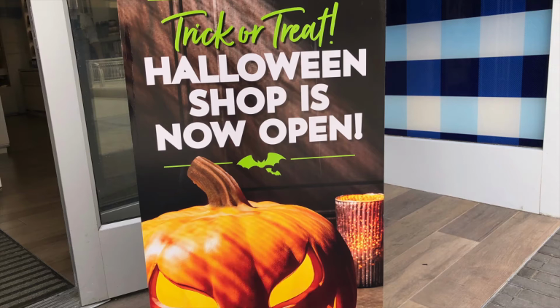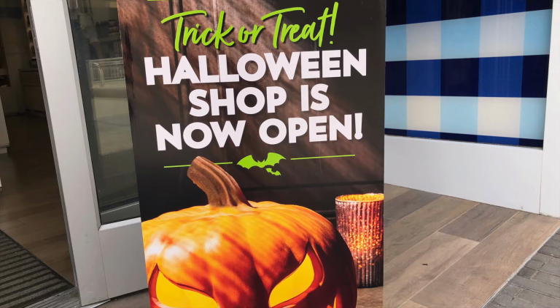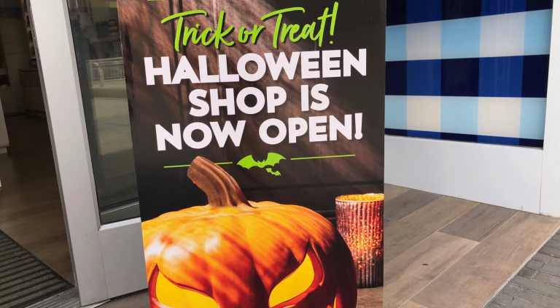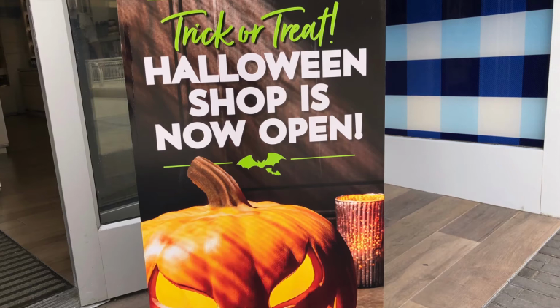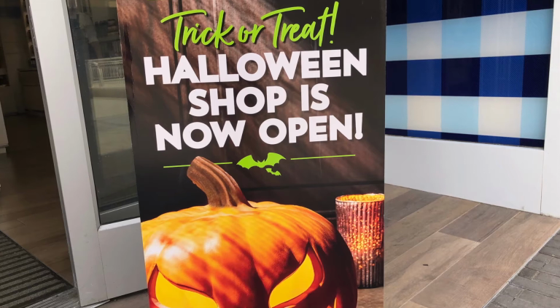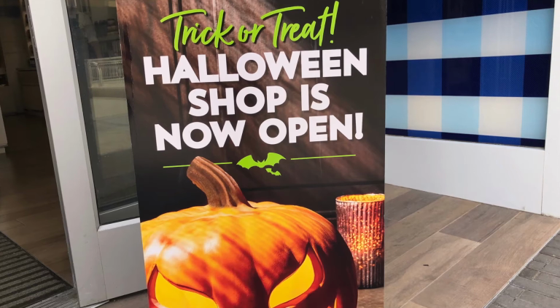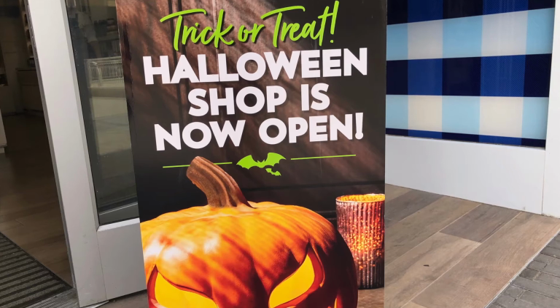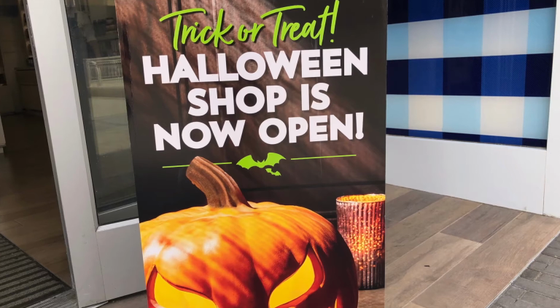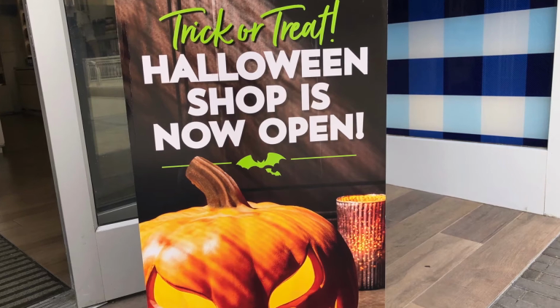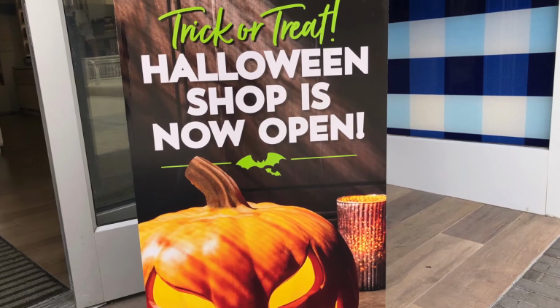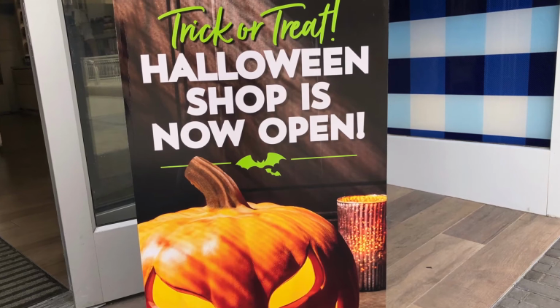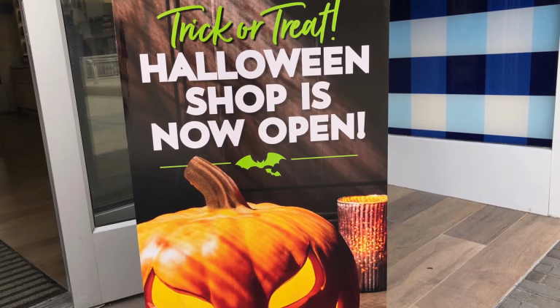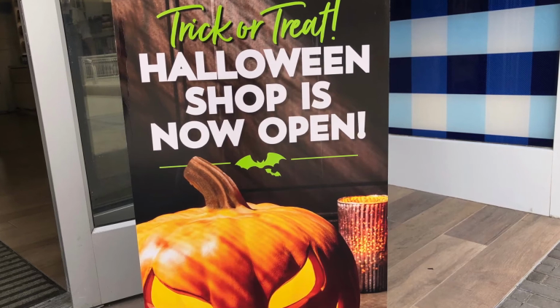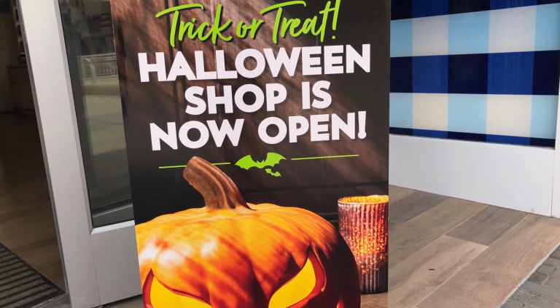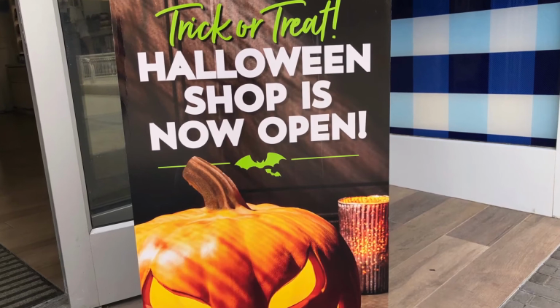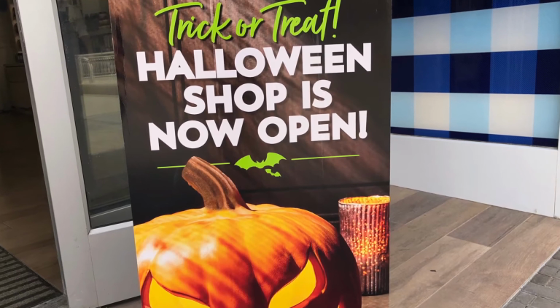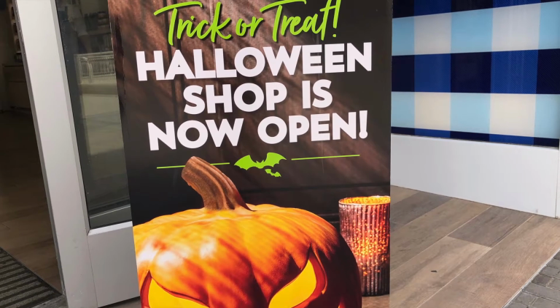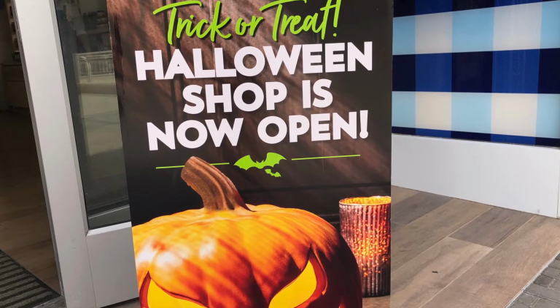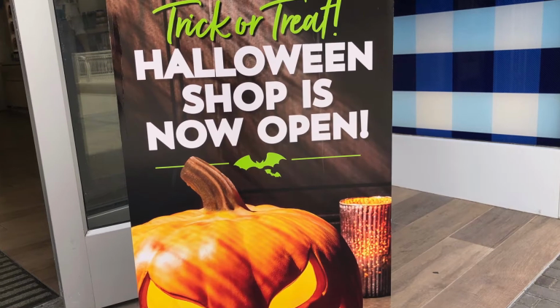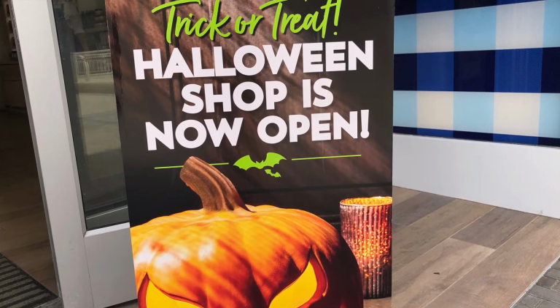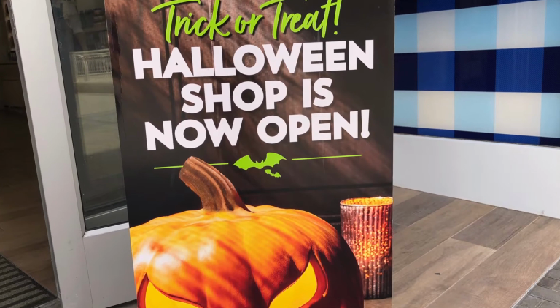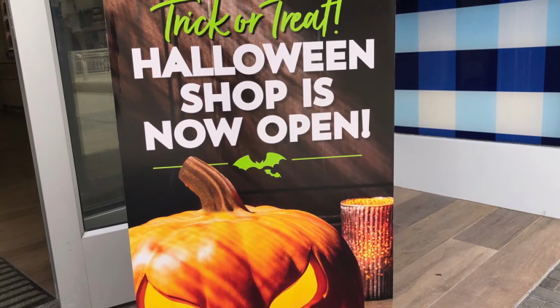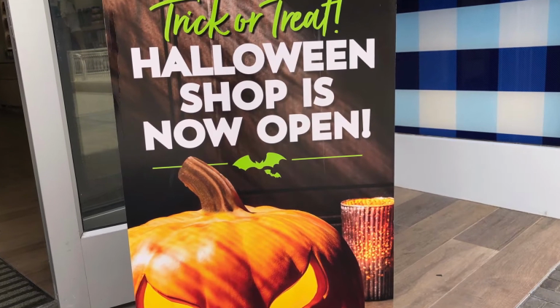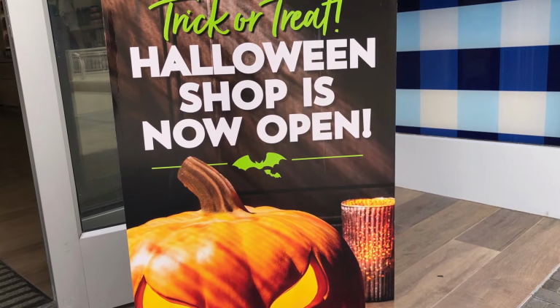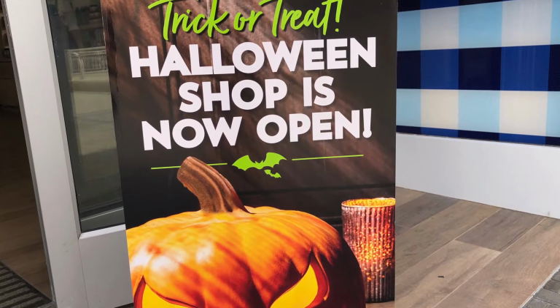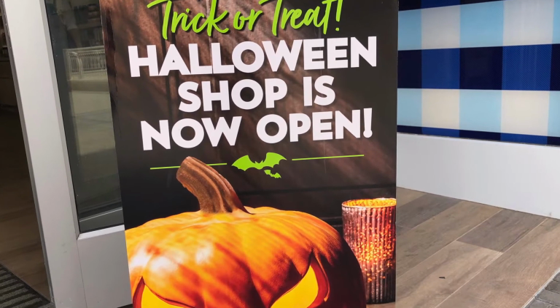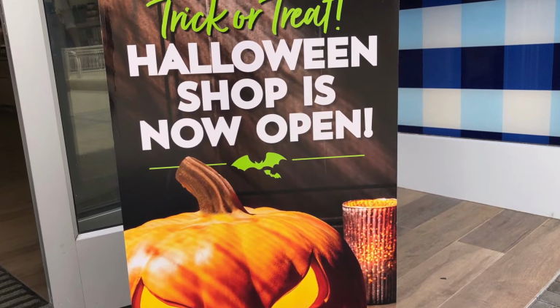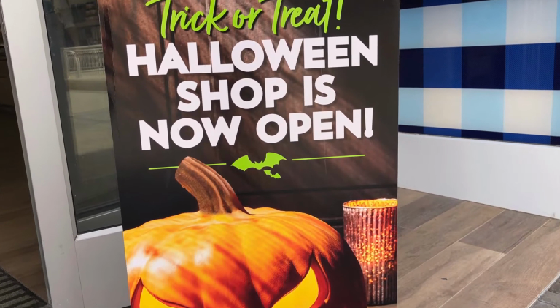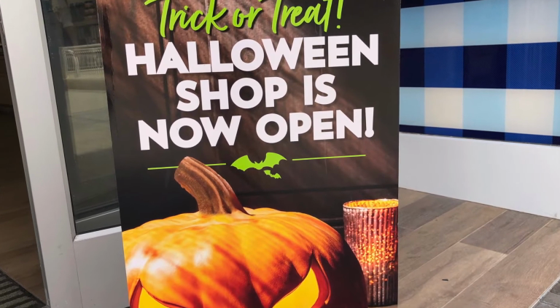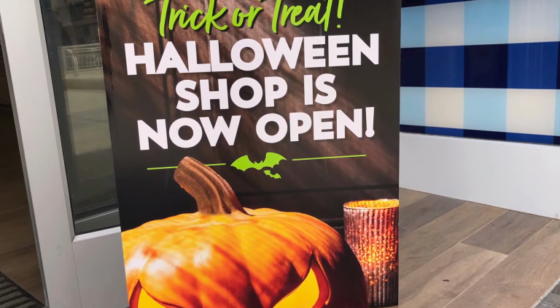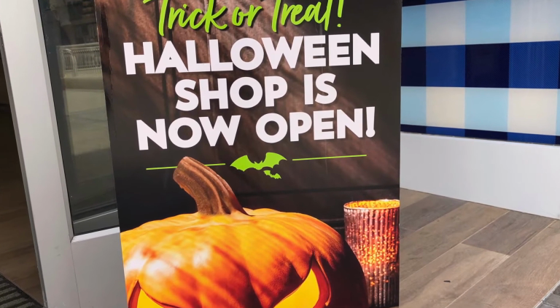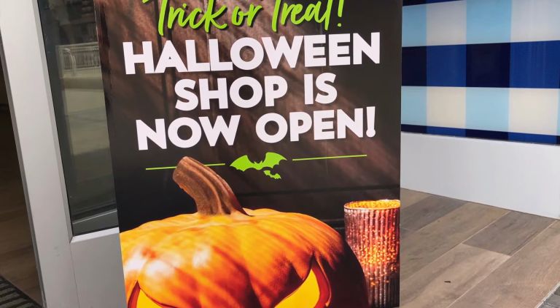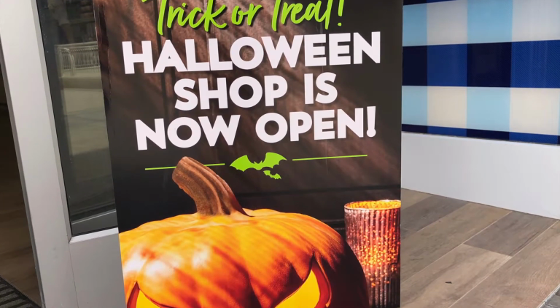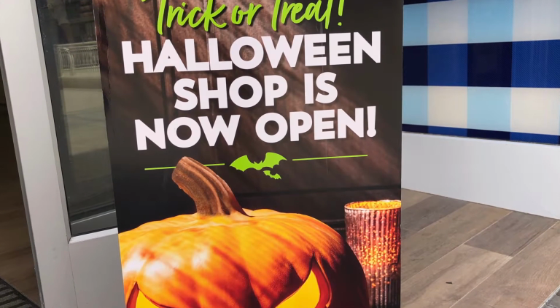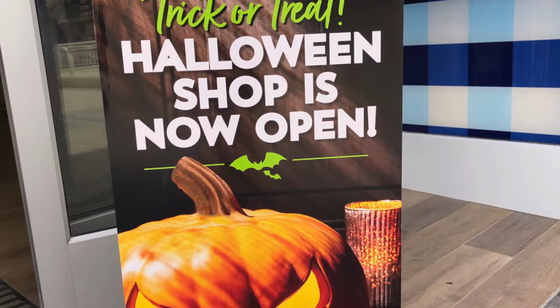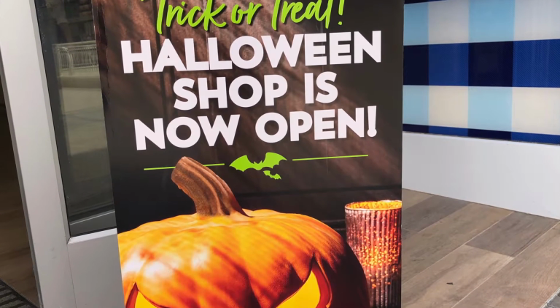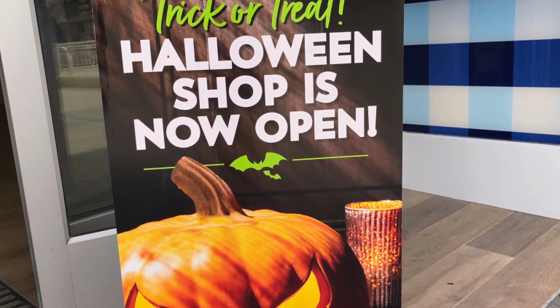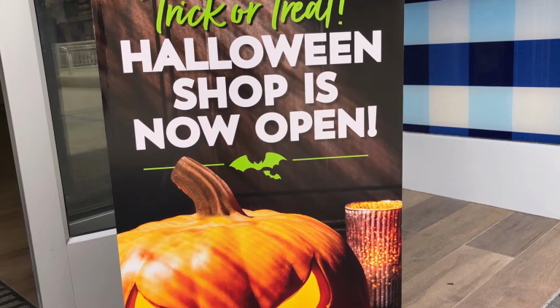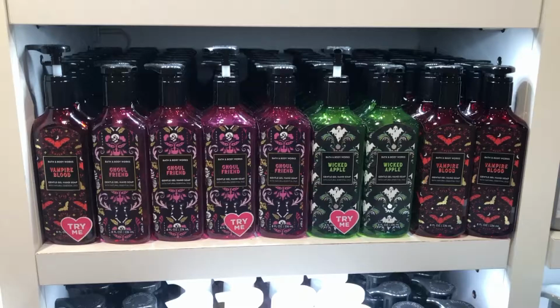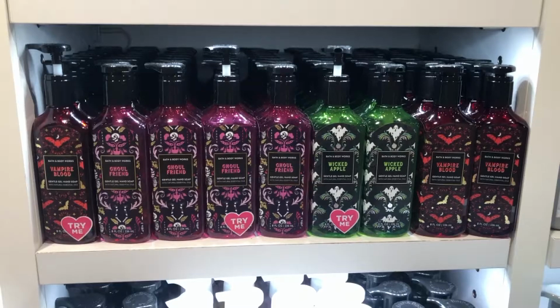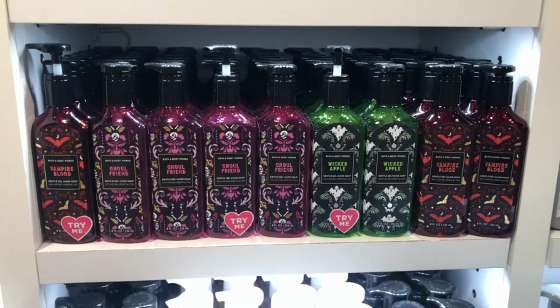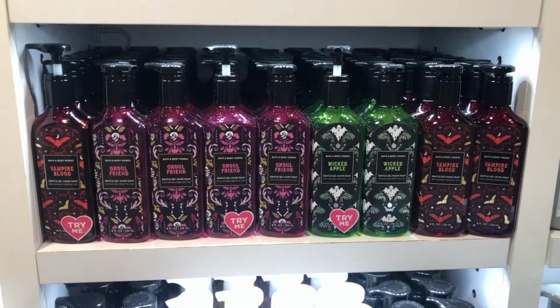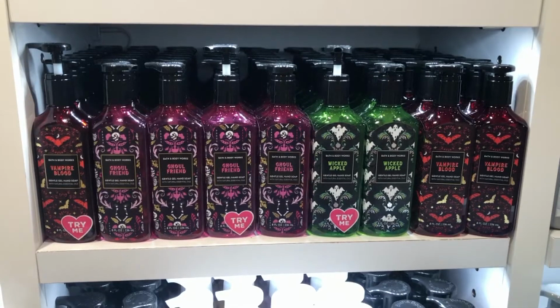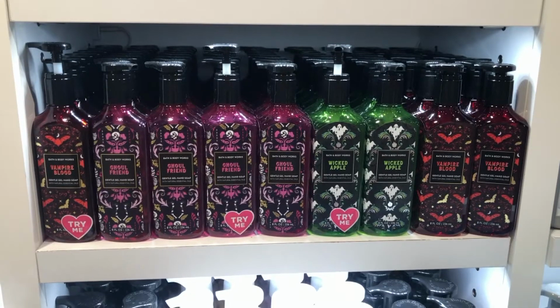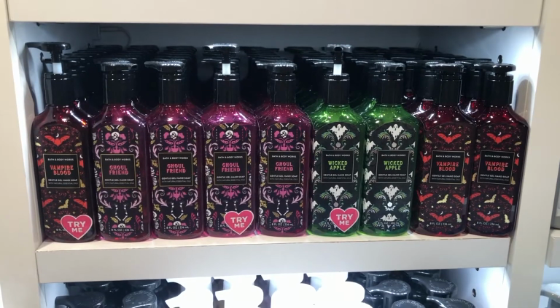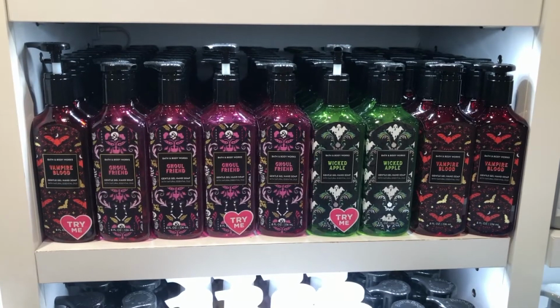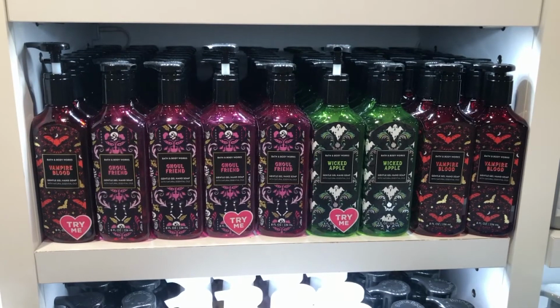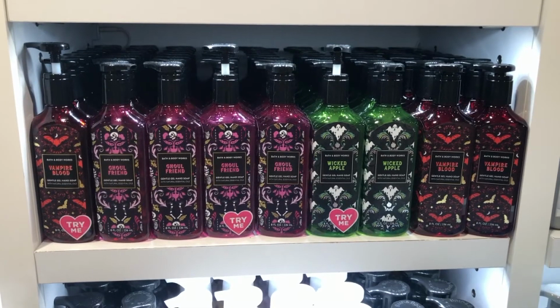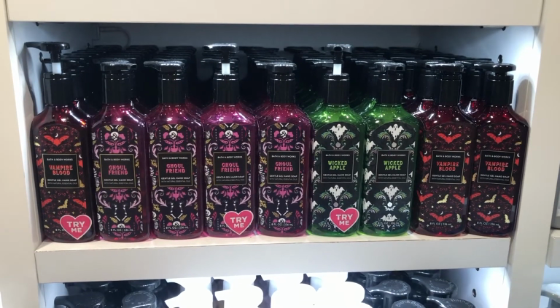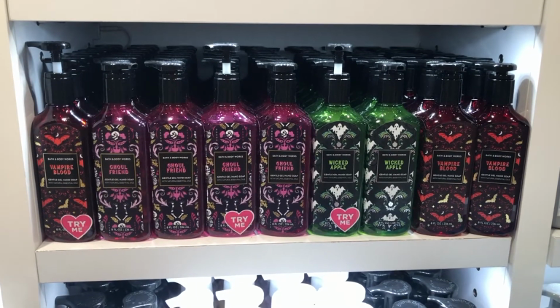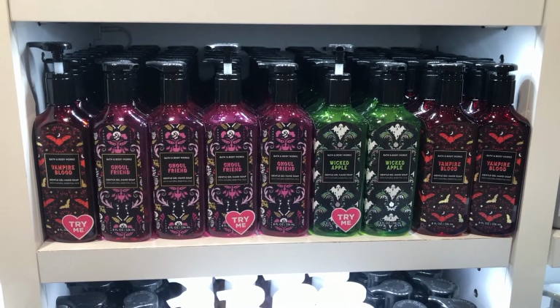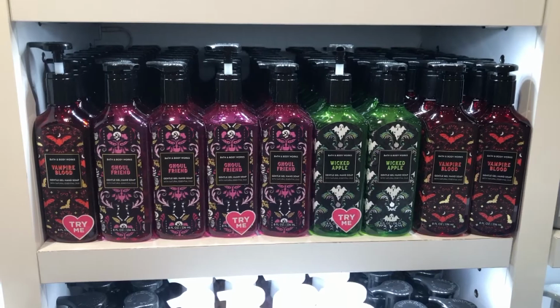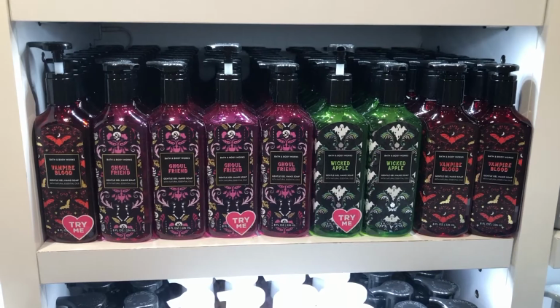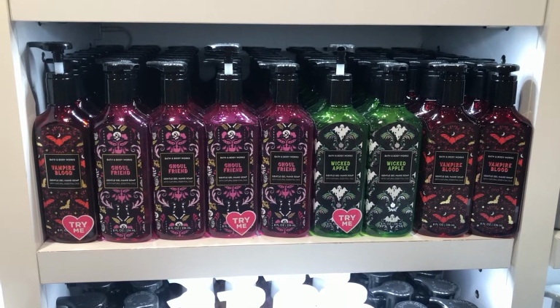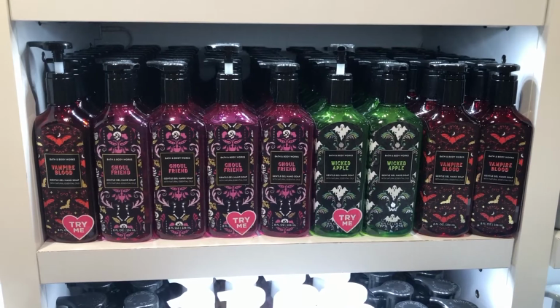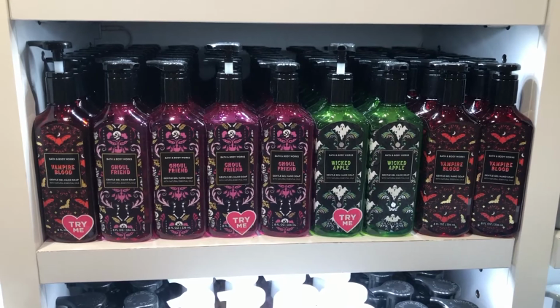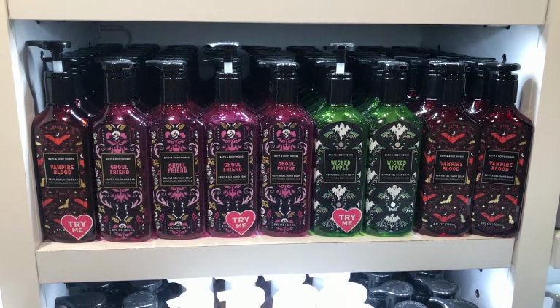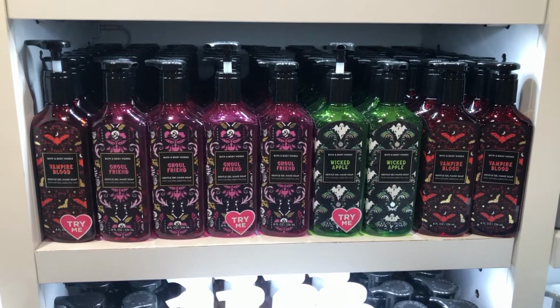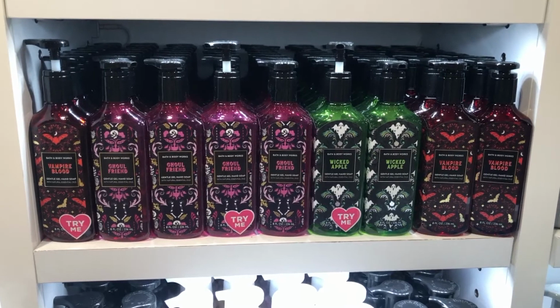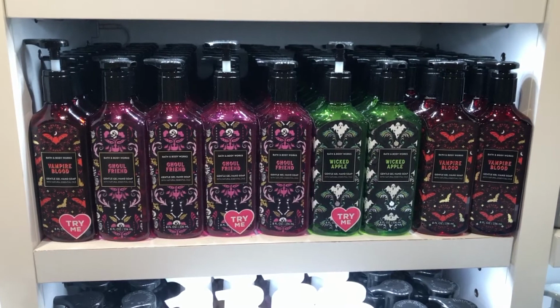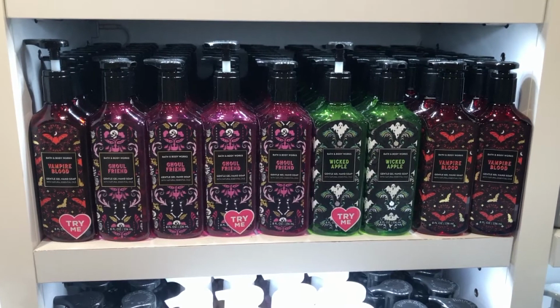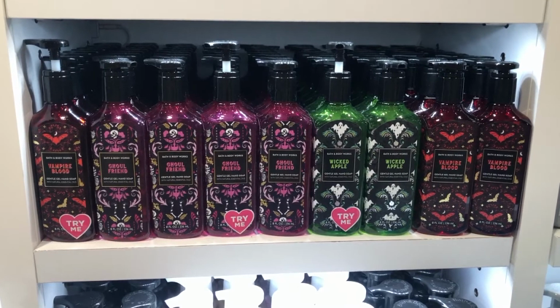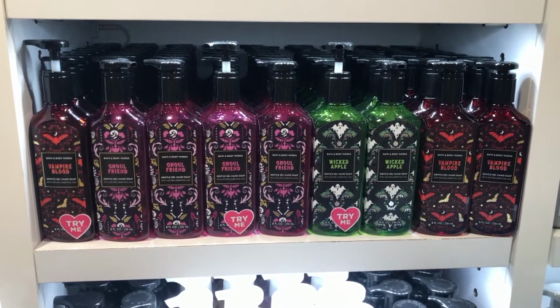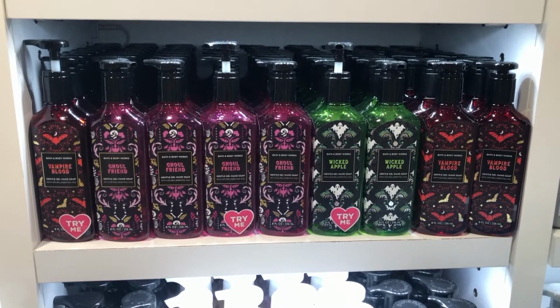Hi everyone, today I went into Bath and Body Works to look for the new Halloween collection.